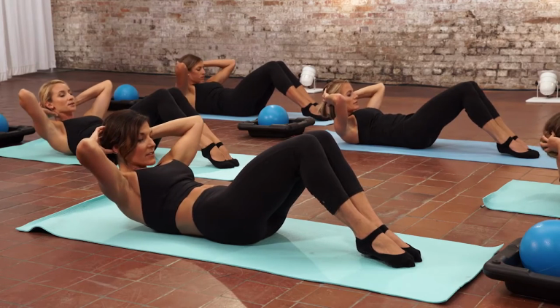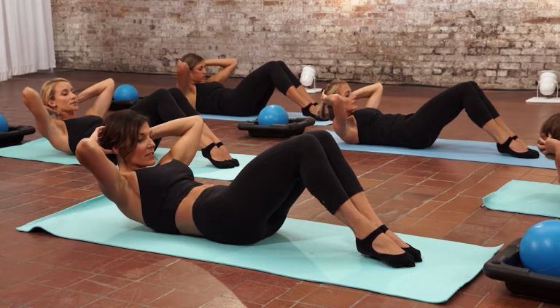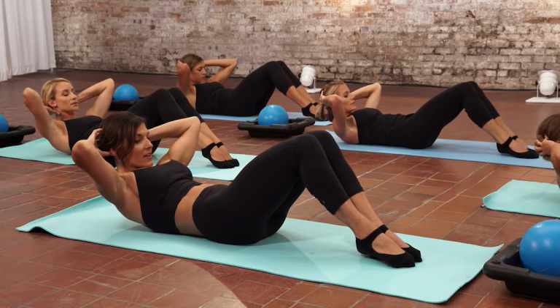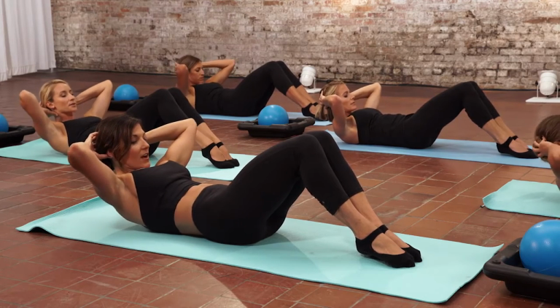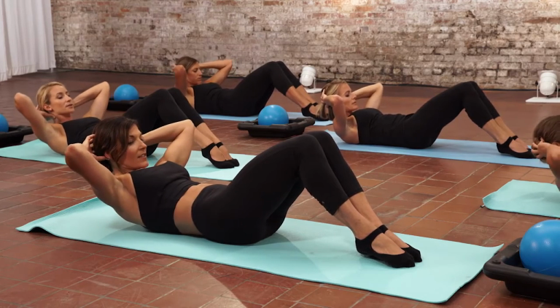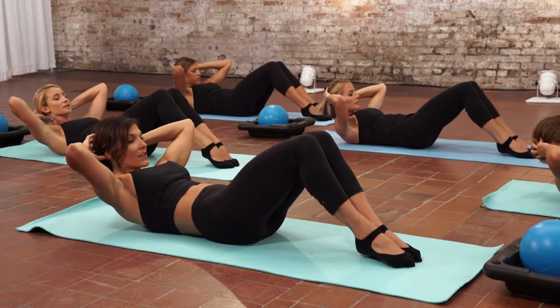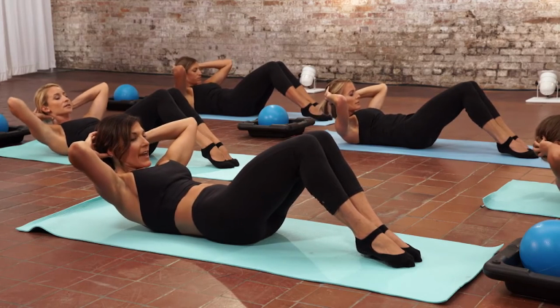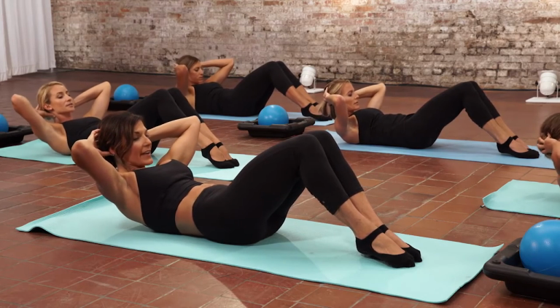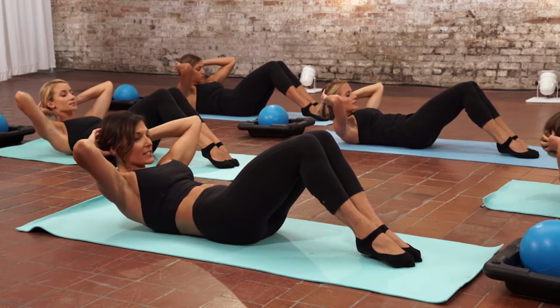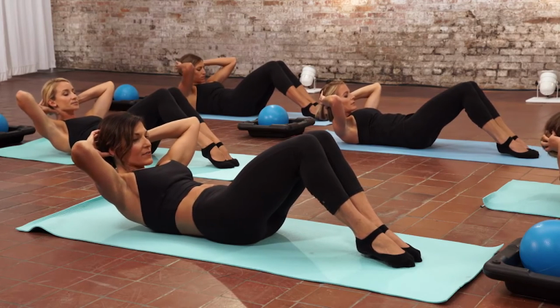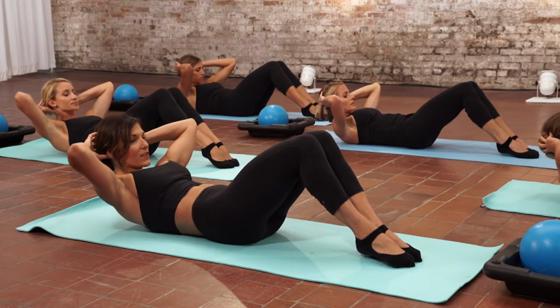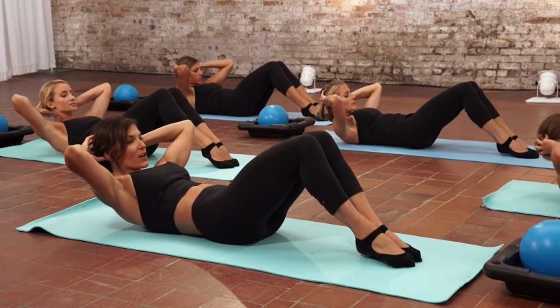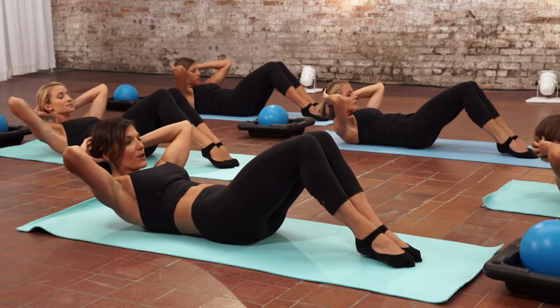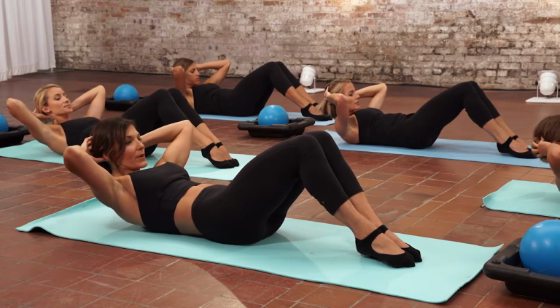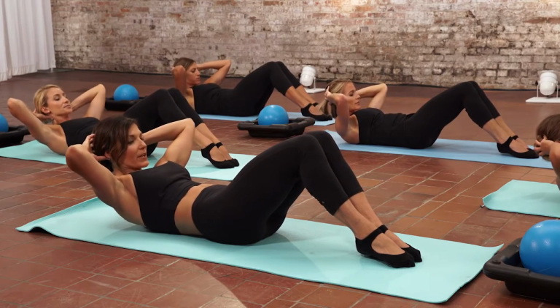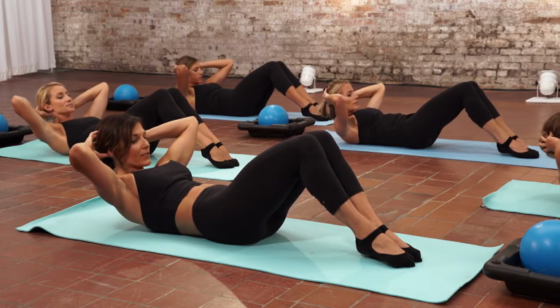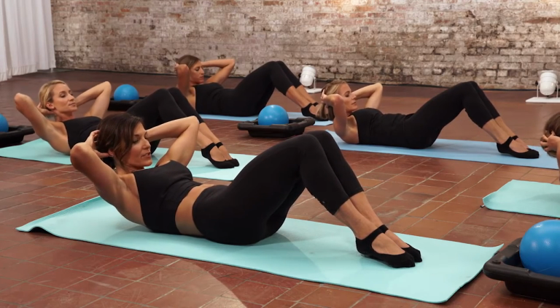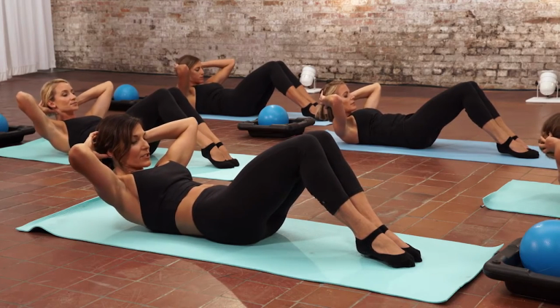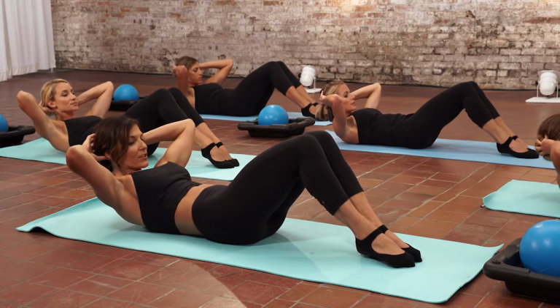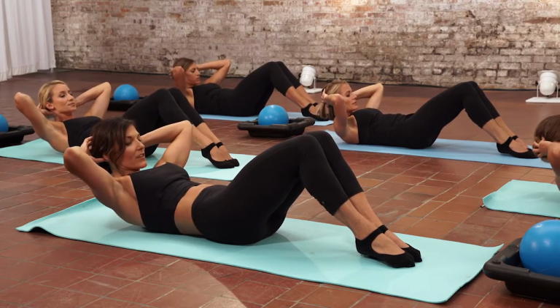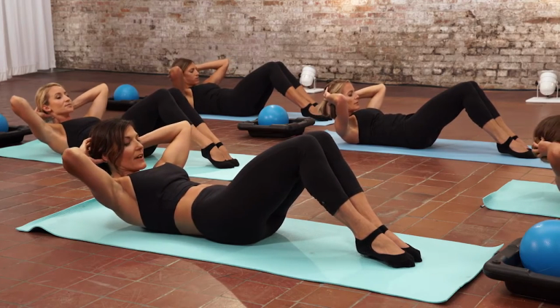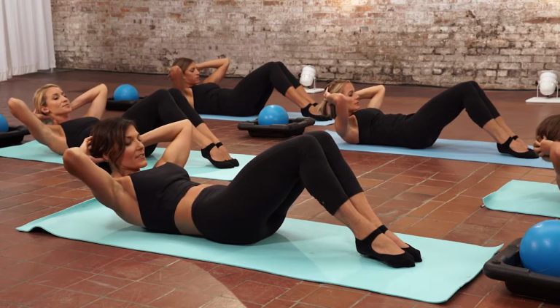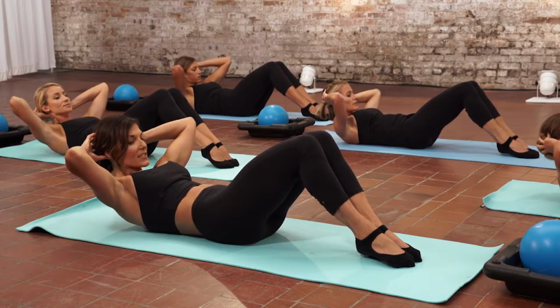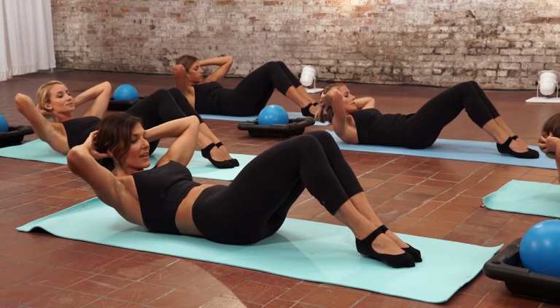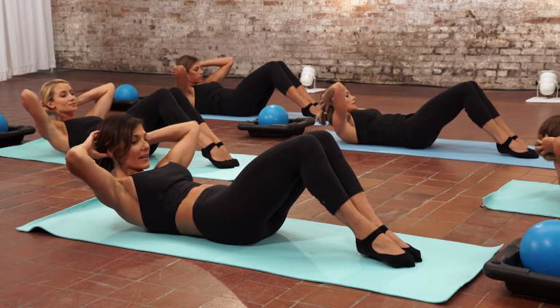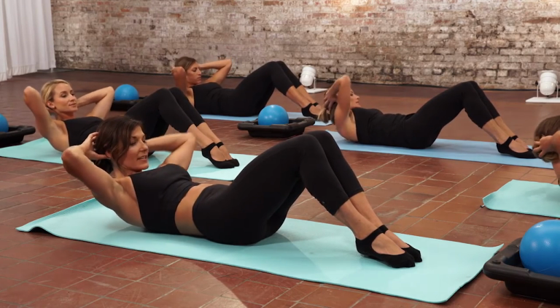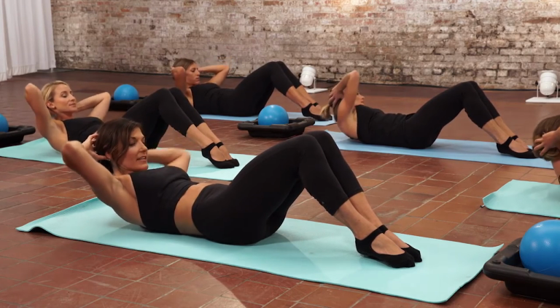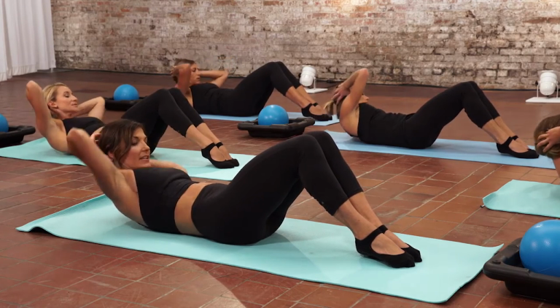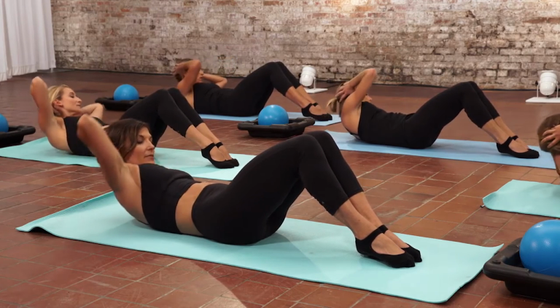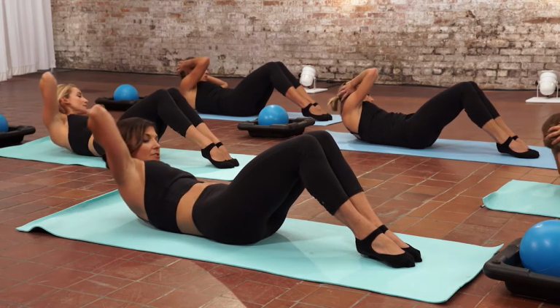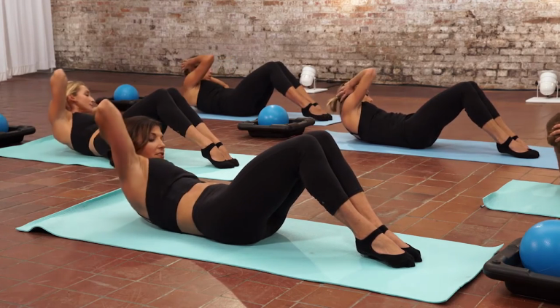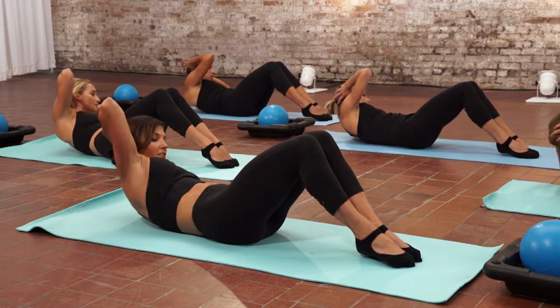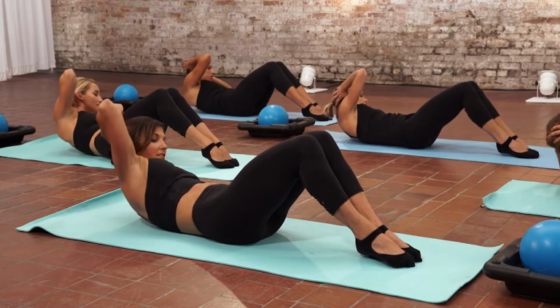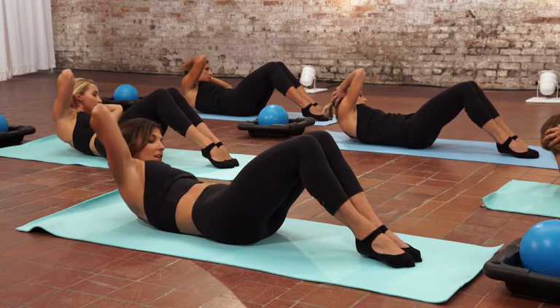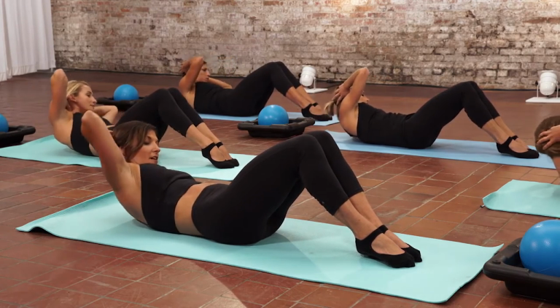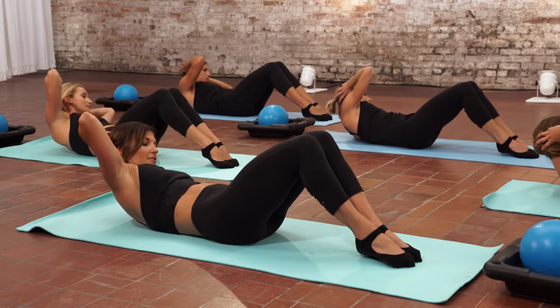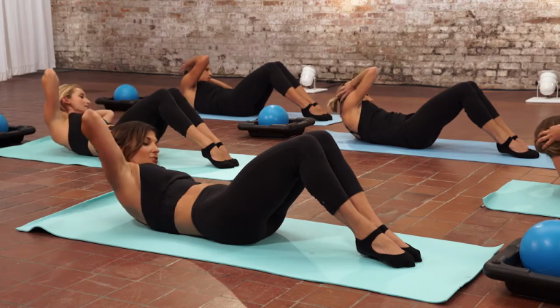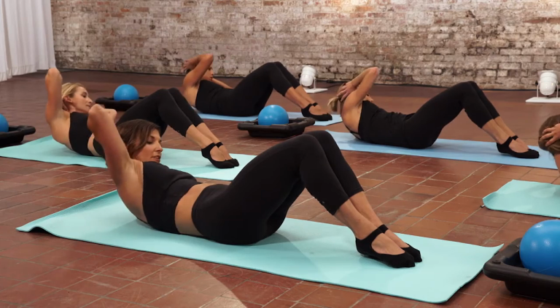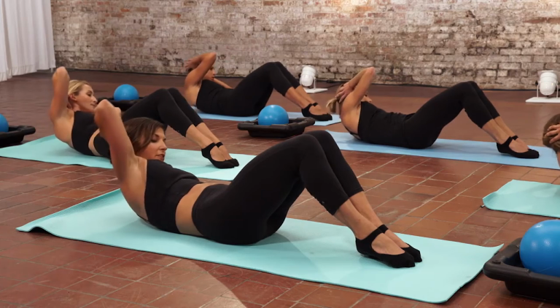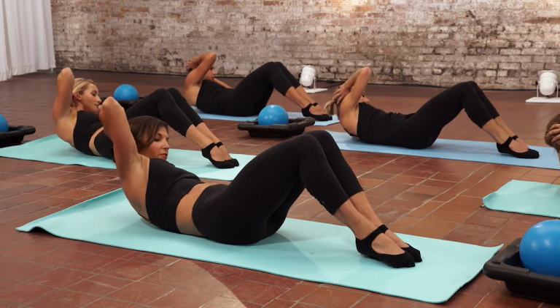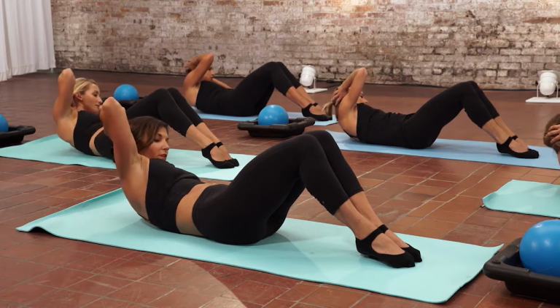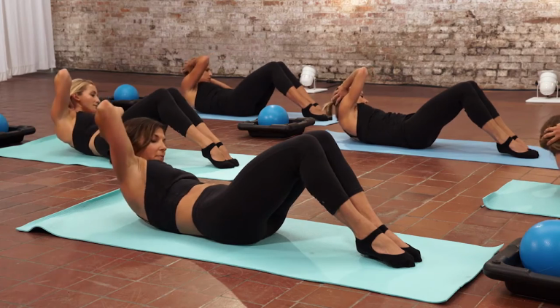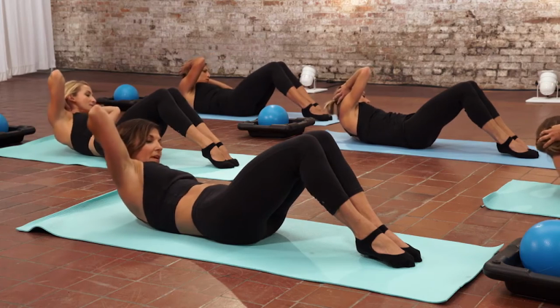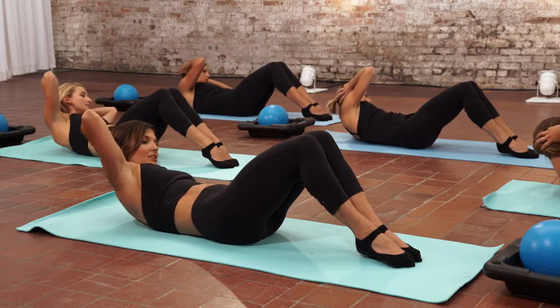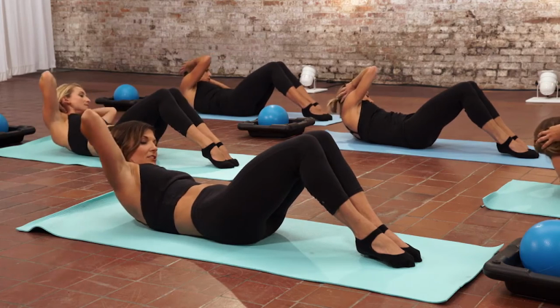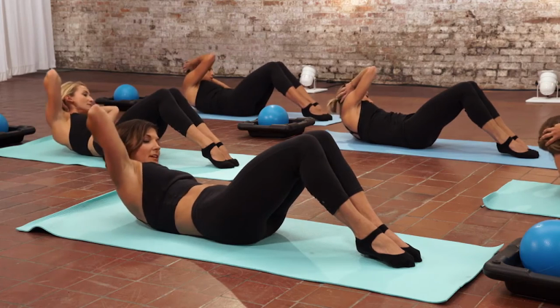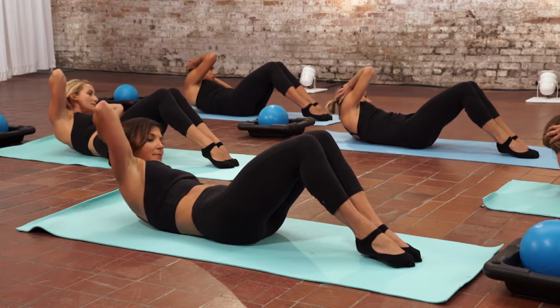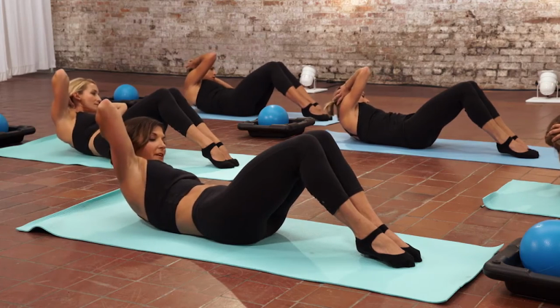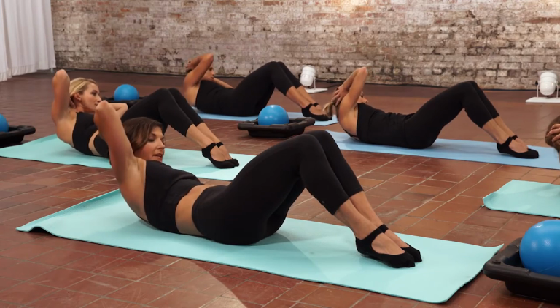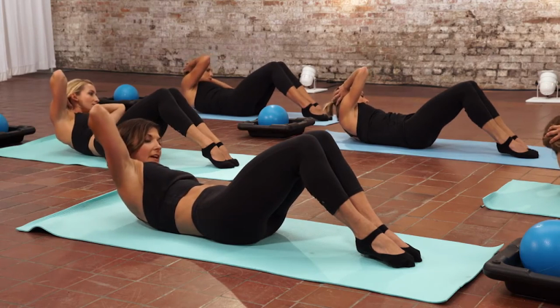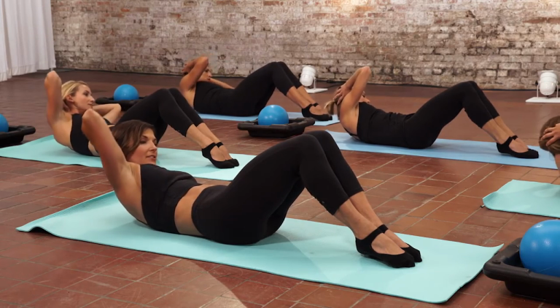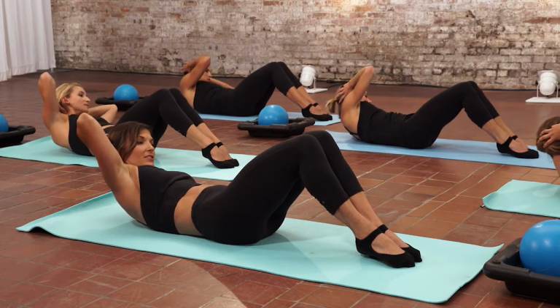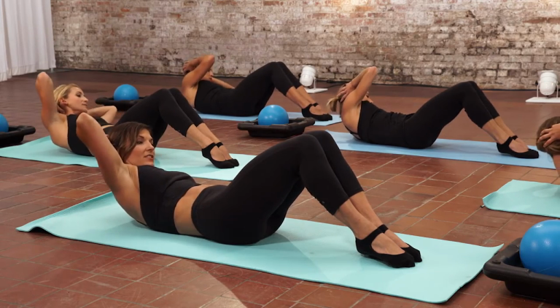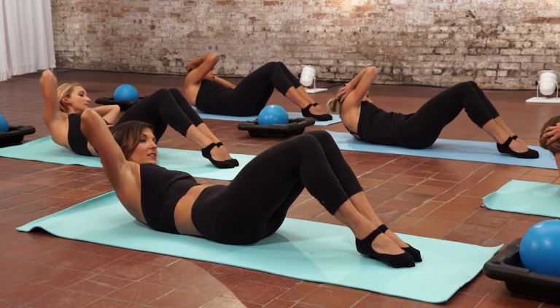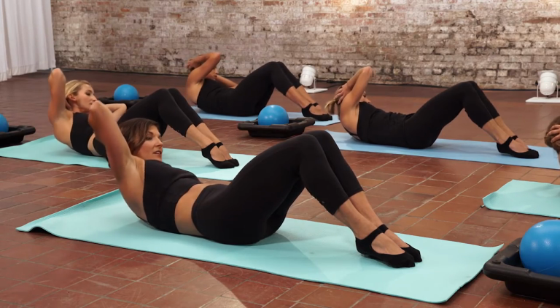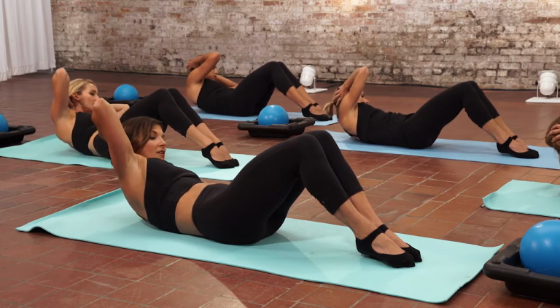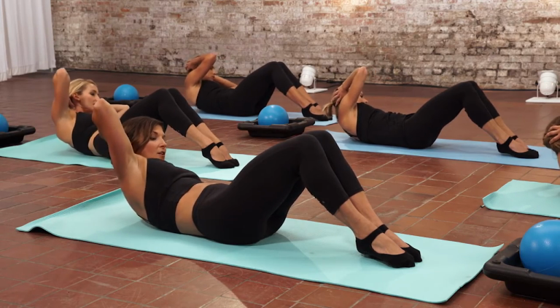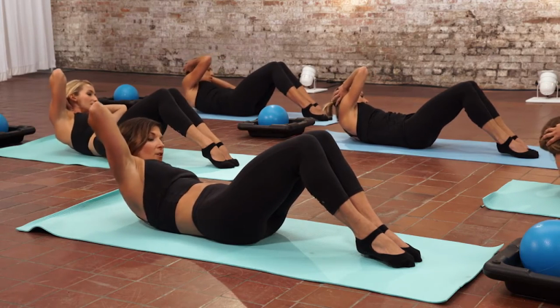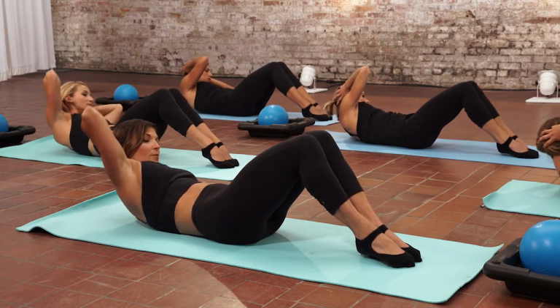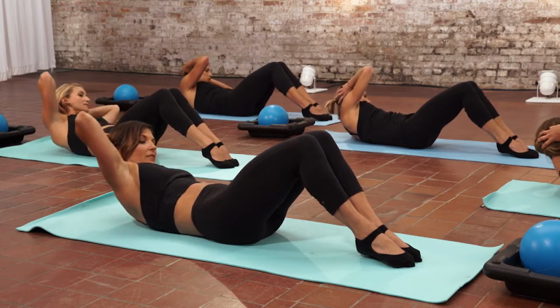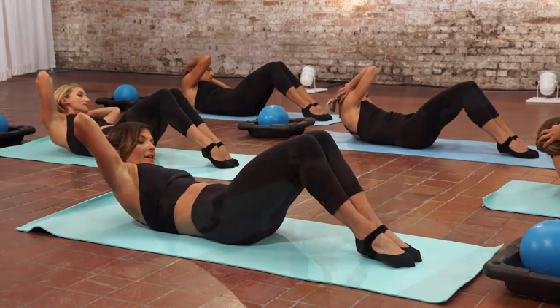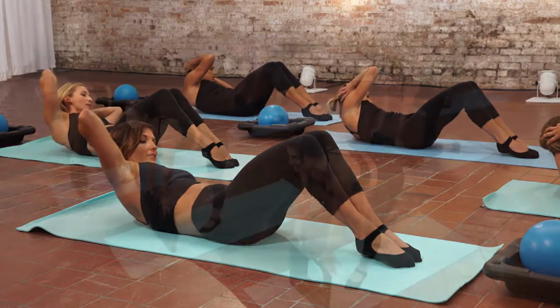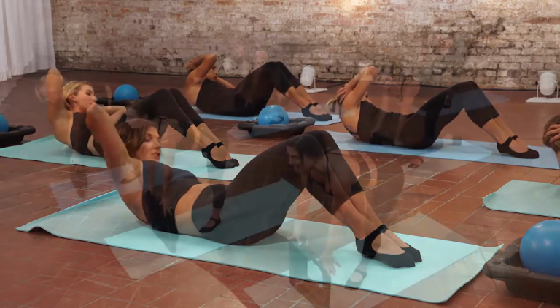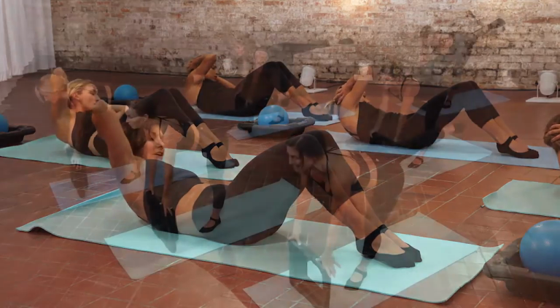On the next flow, we go to your left side. I want you to concentrate on rib cage to hip connection. Open that chest.